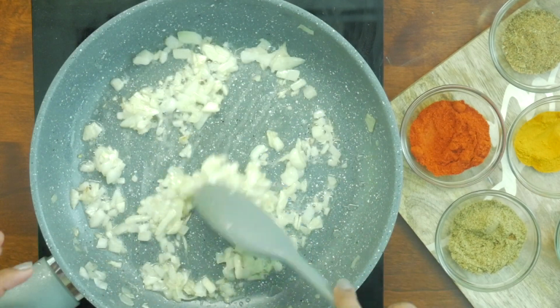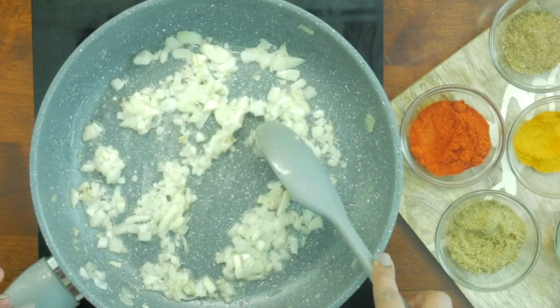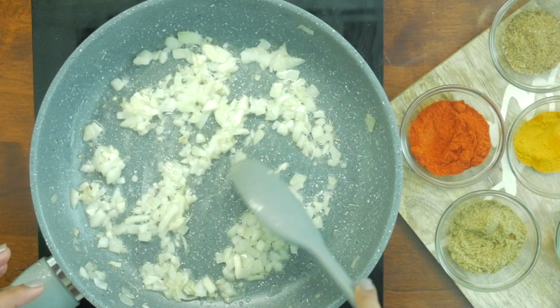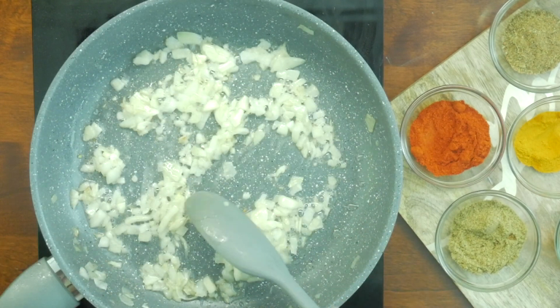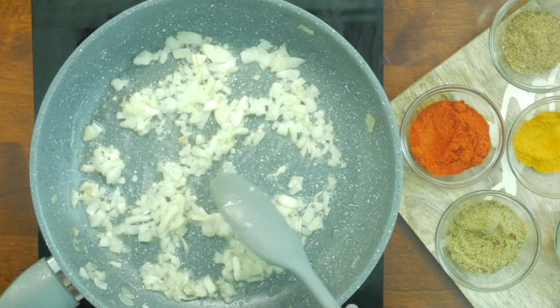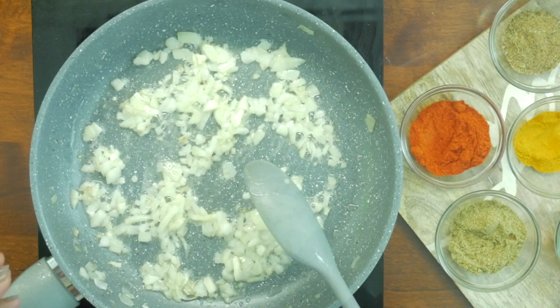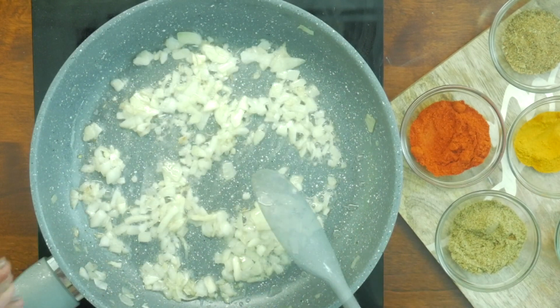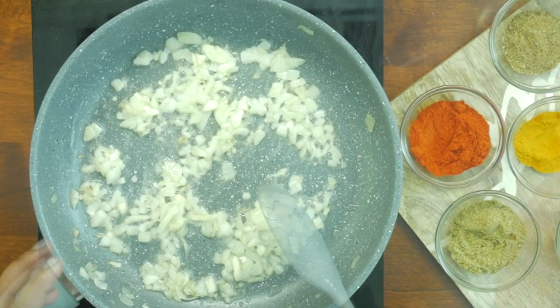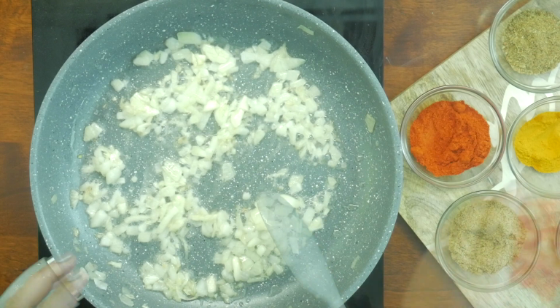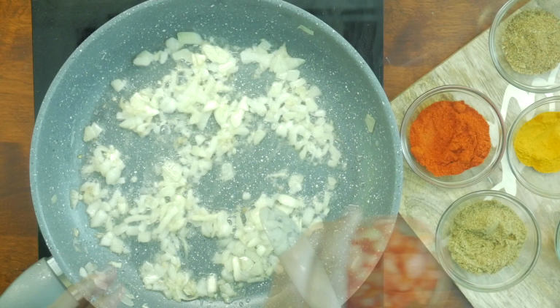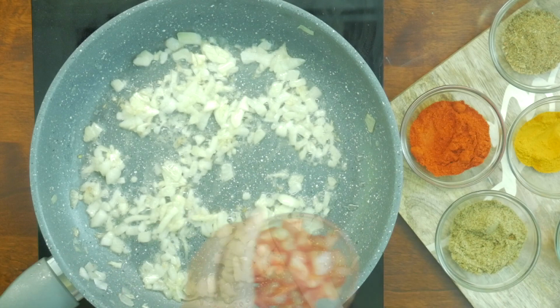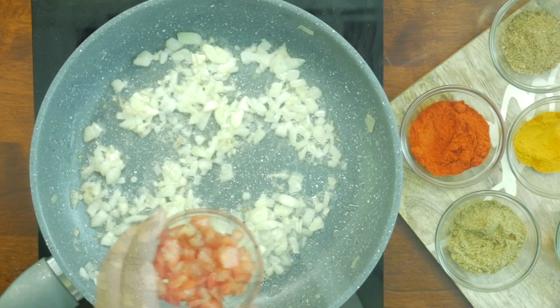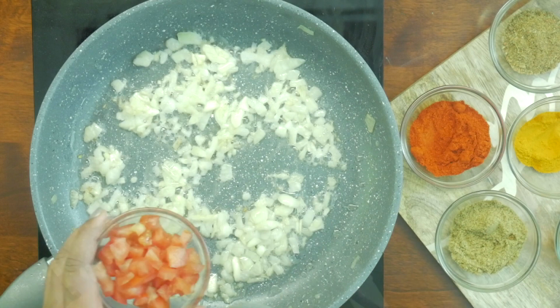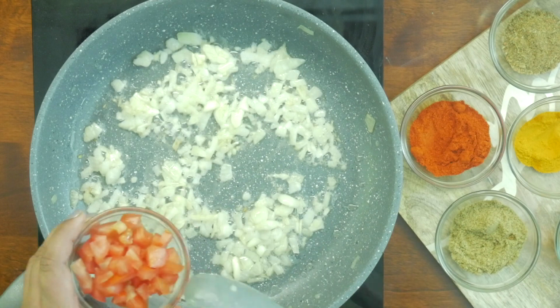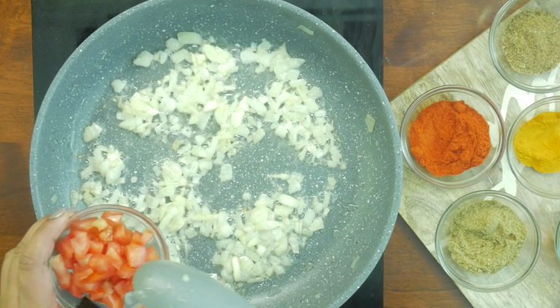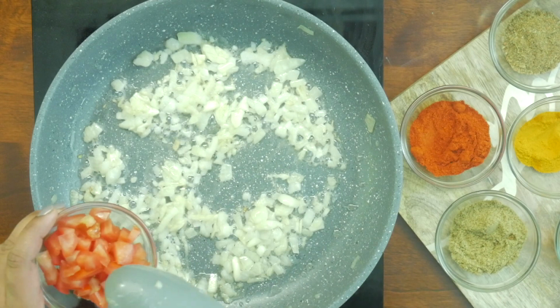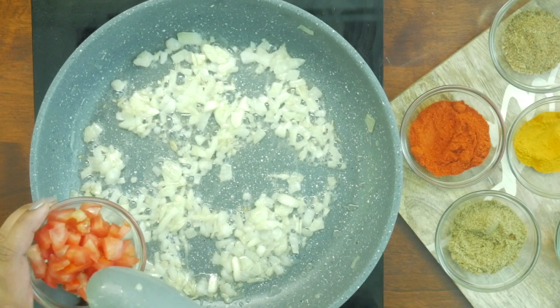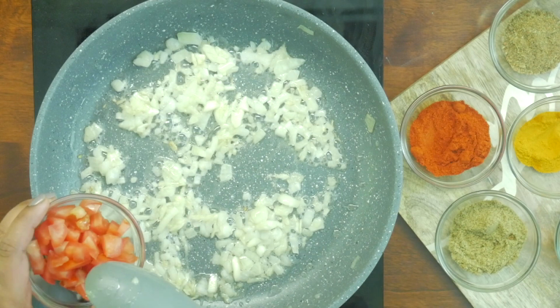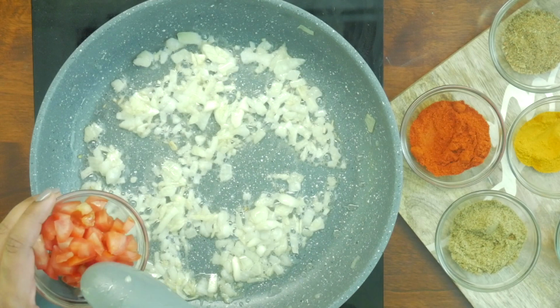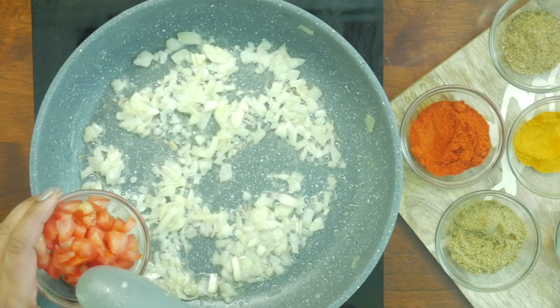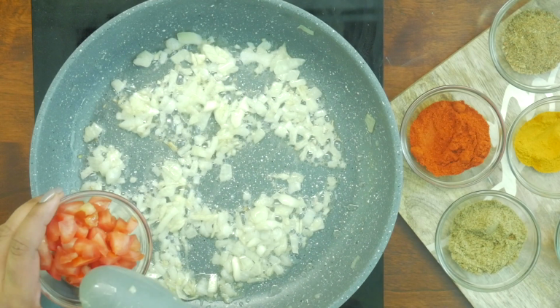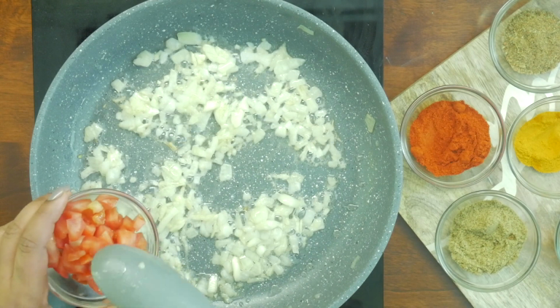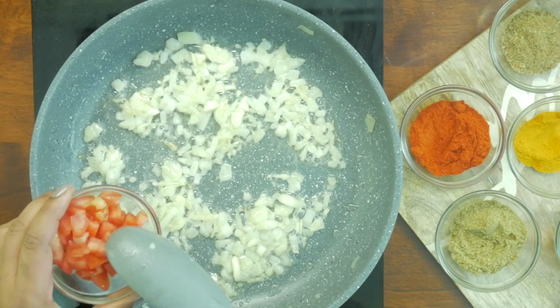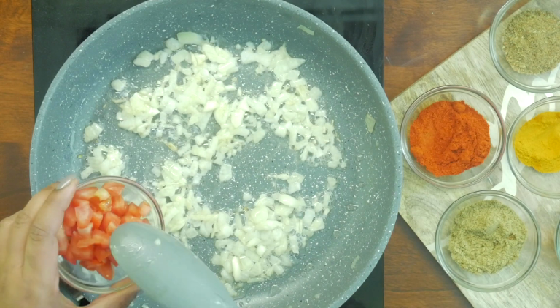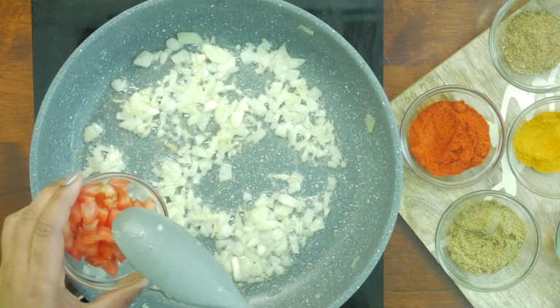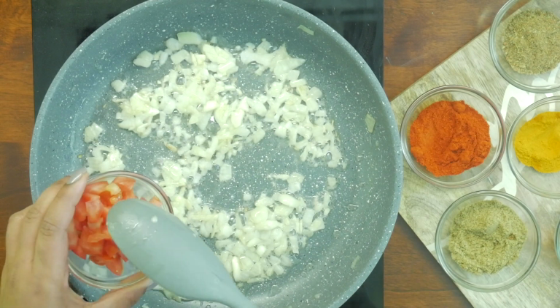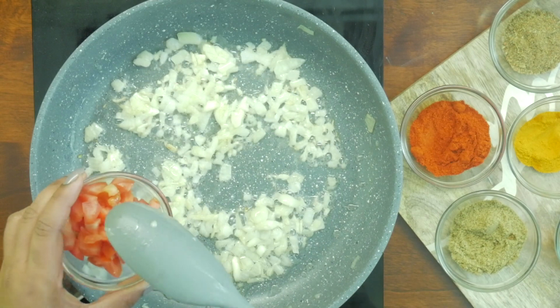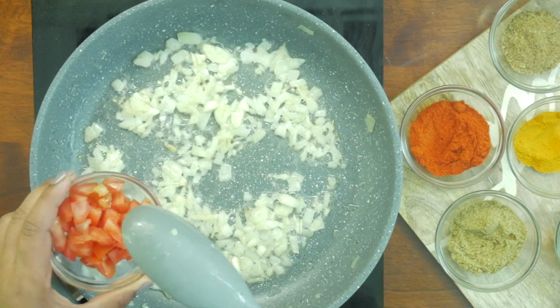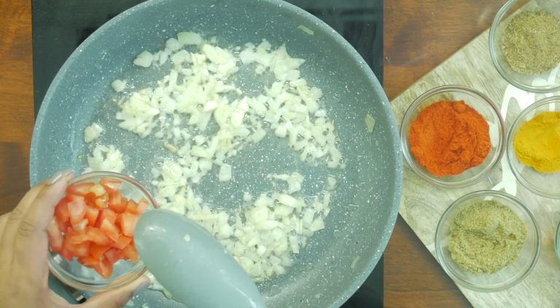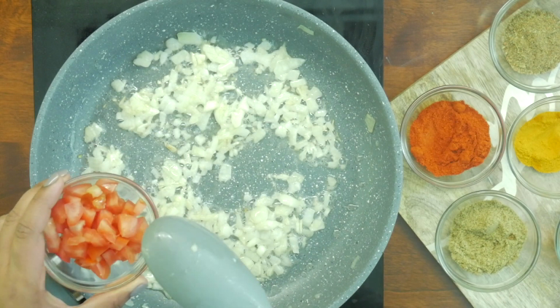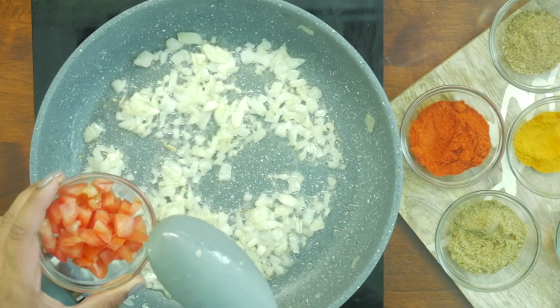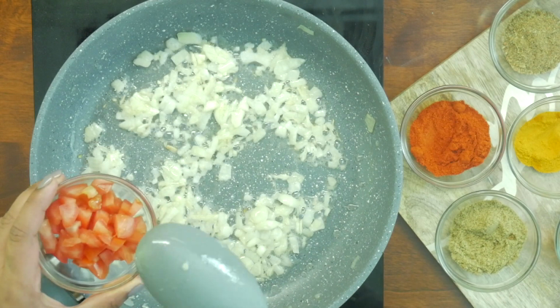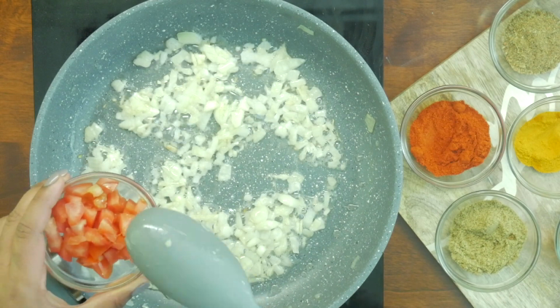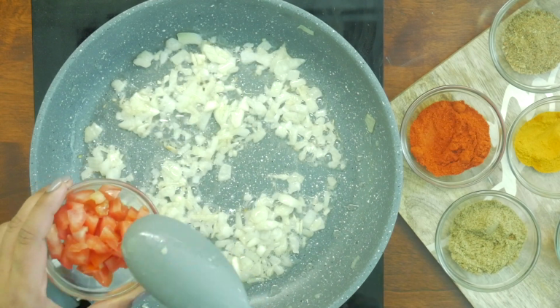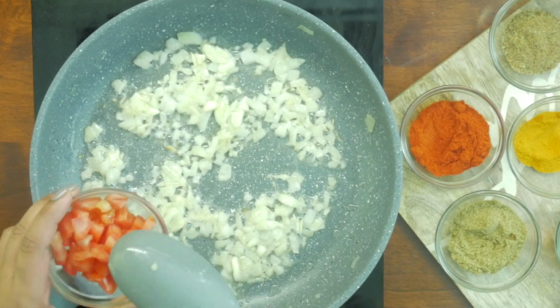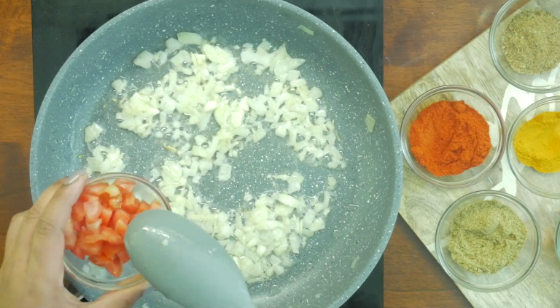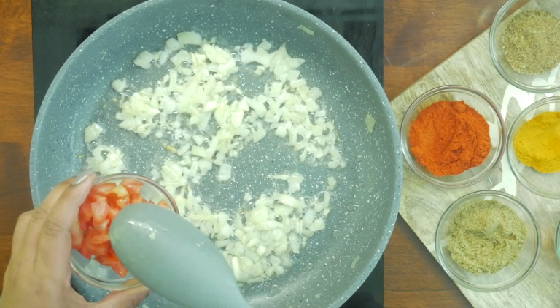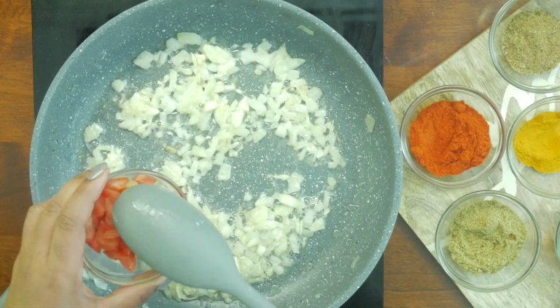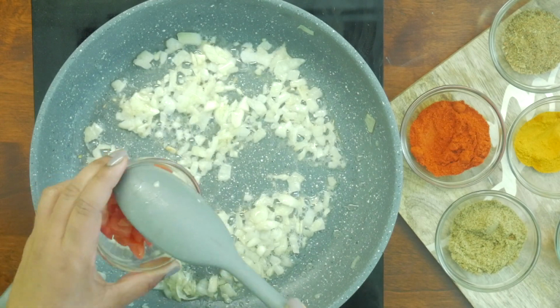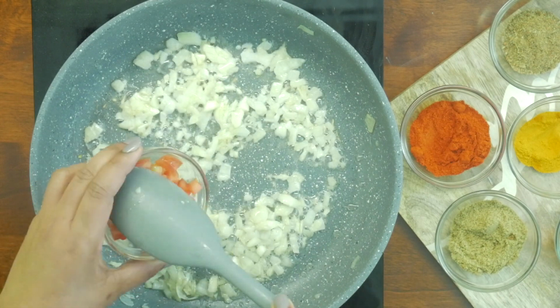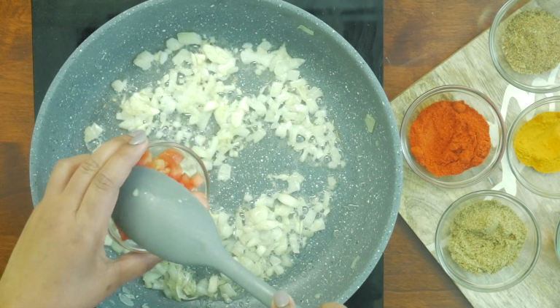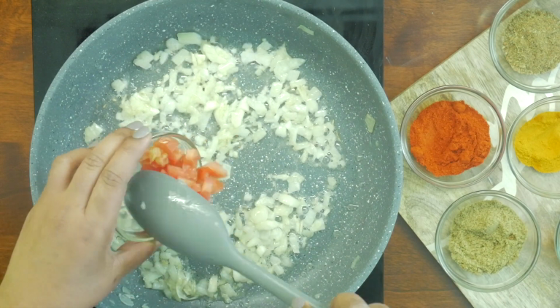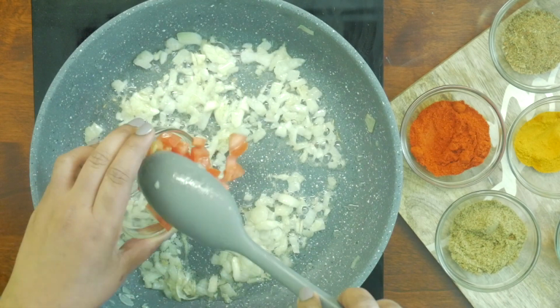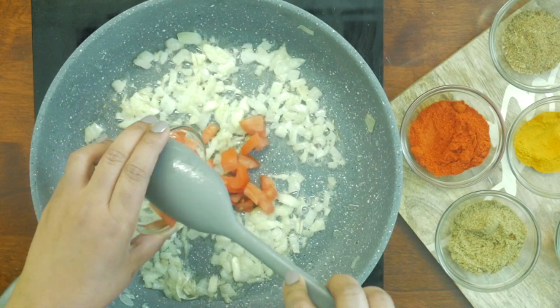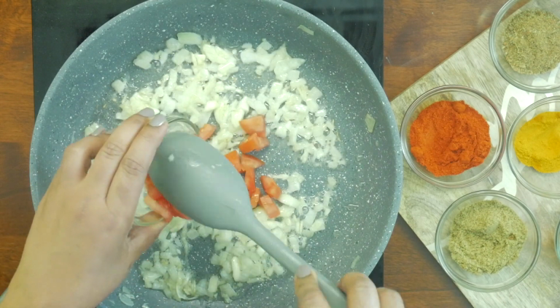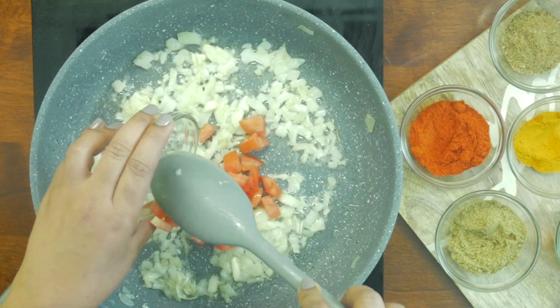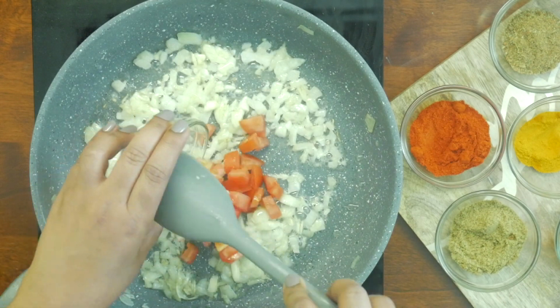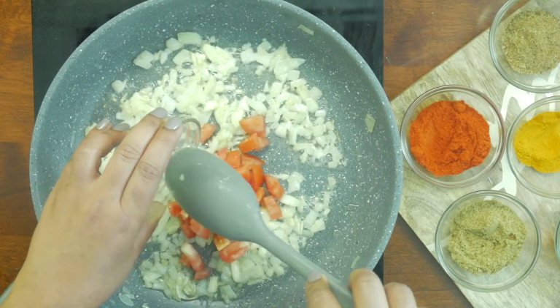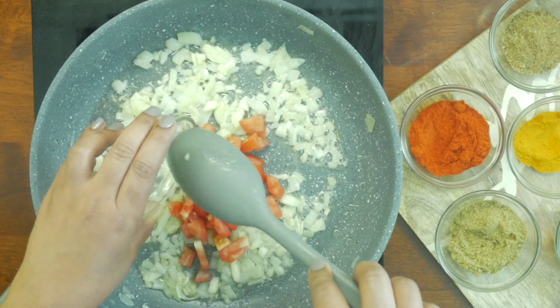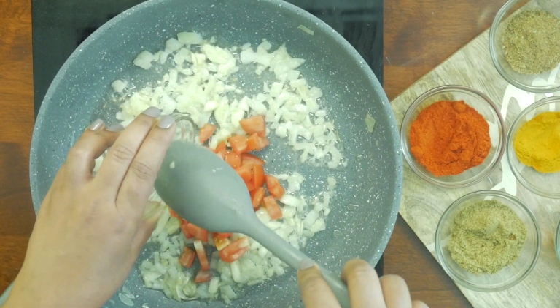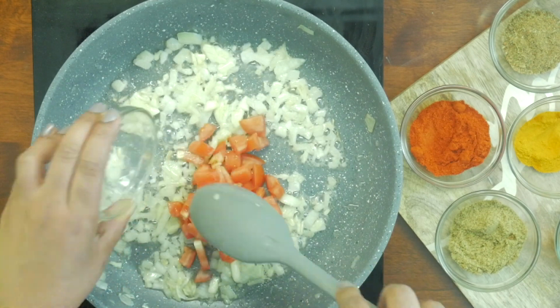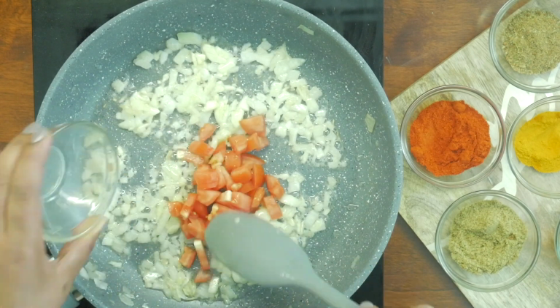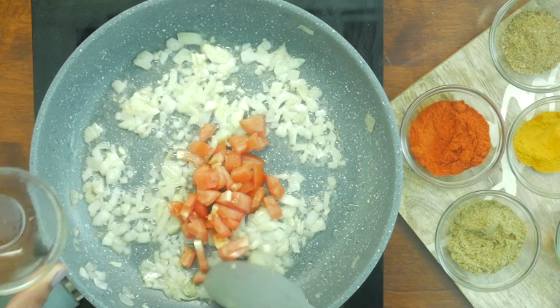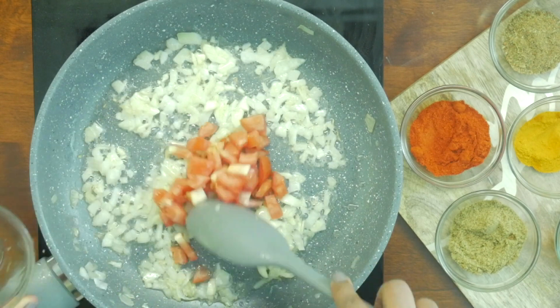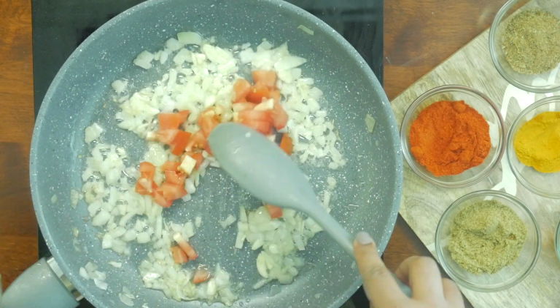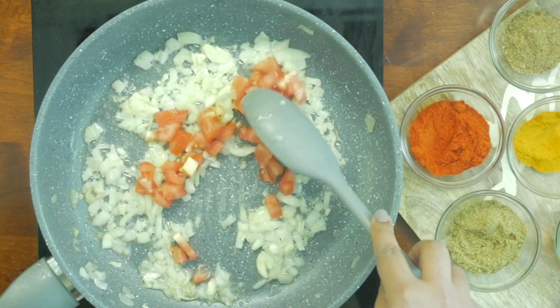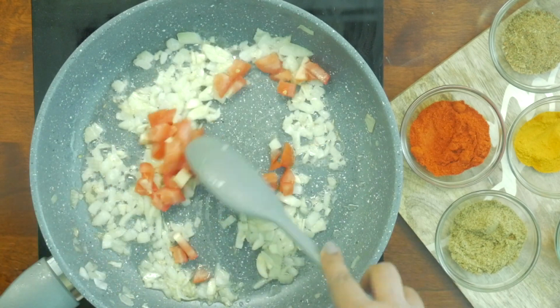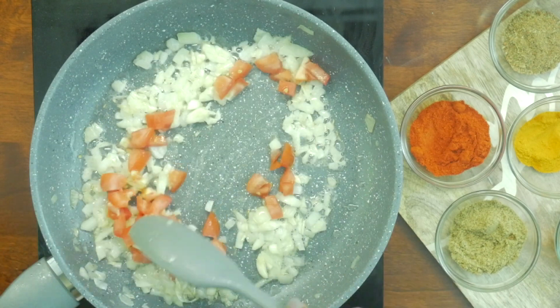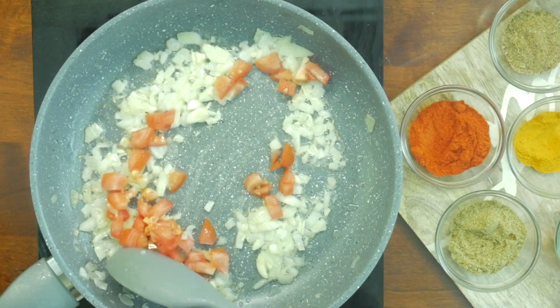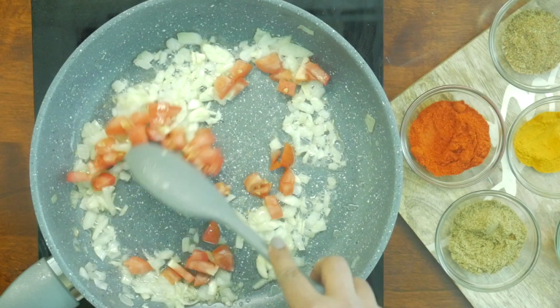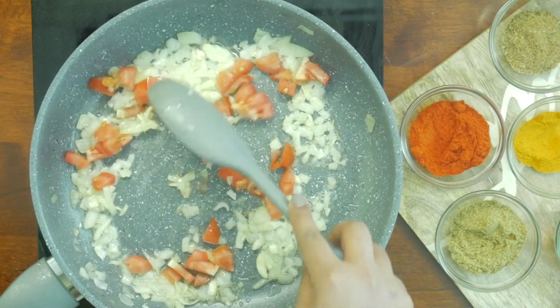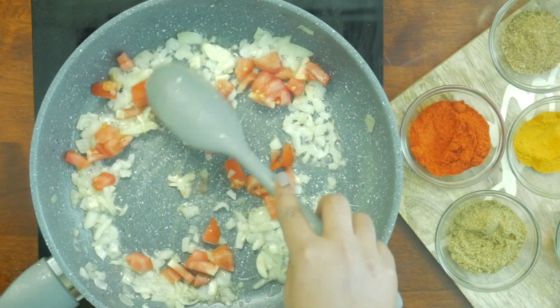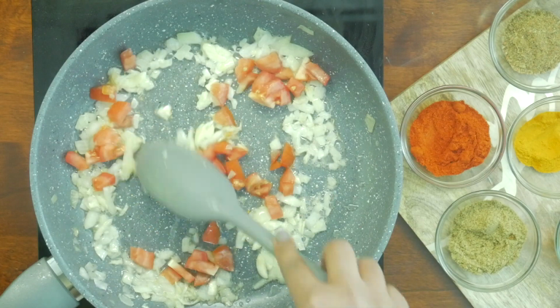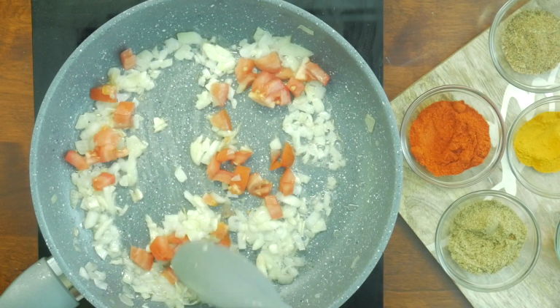Once this mixture starts to caramelize a bit, add one medium sized tomato and cook until it softens.